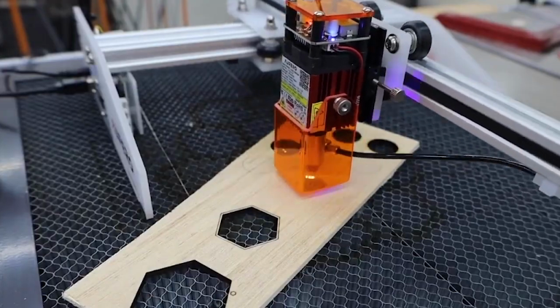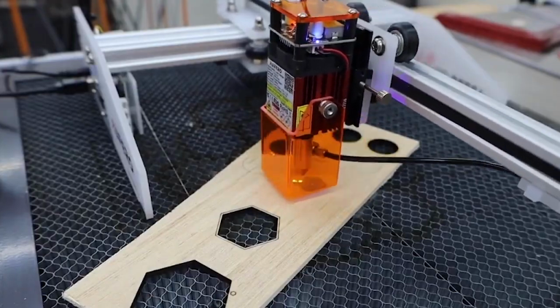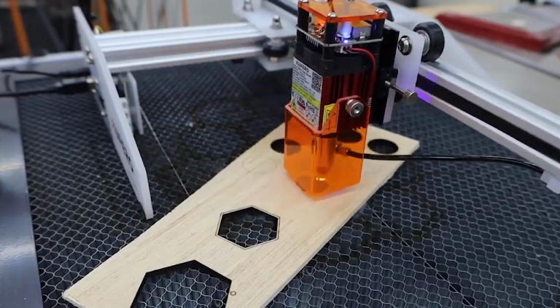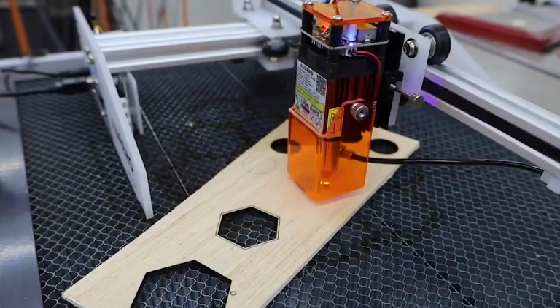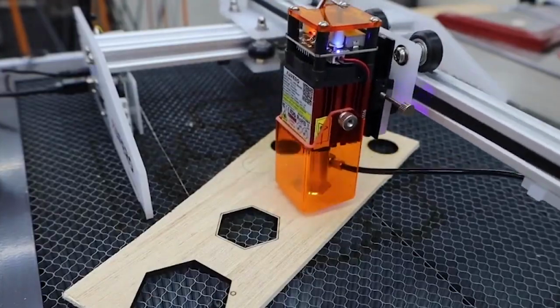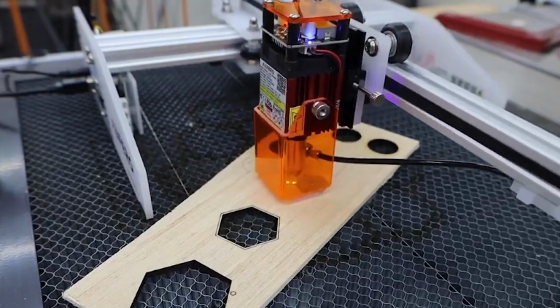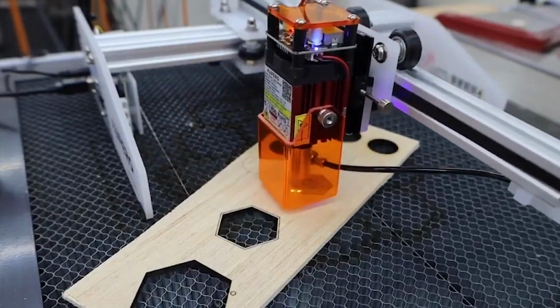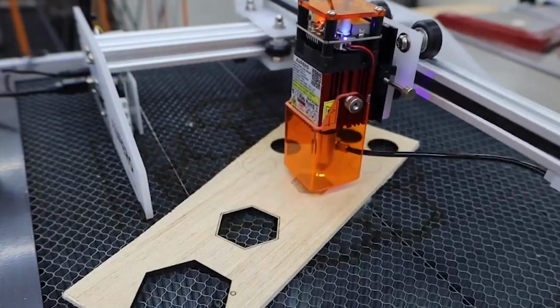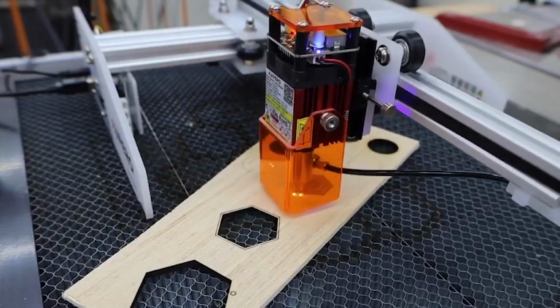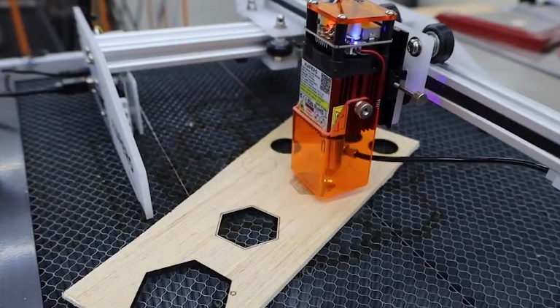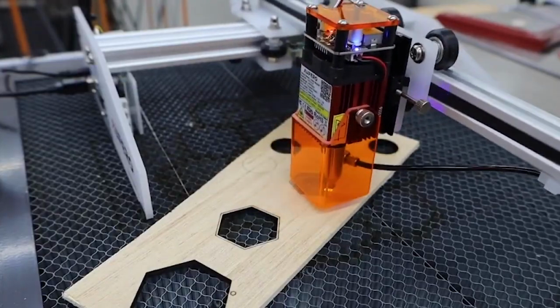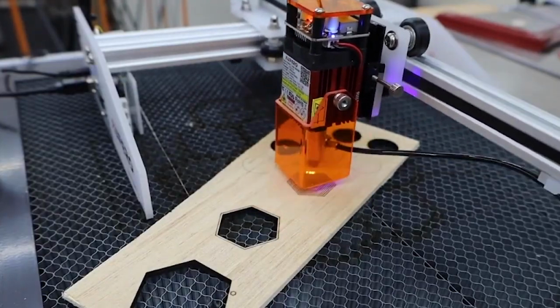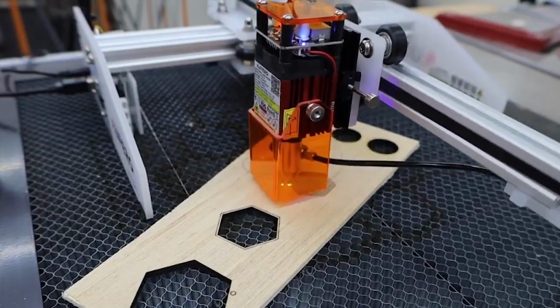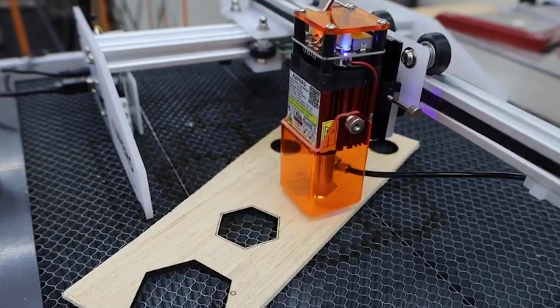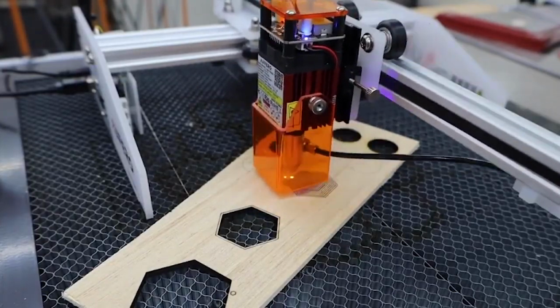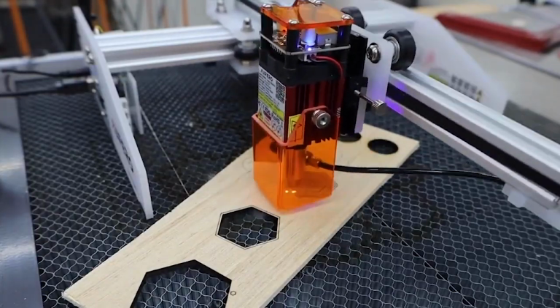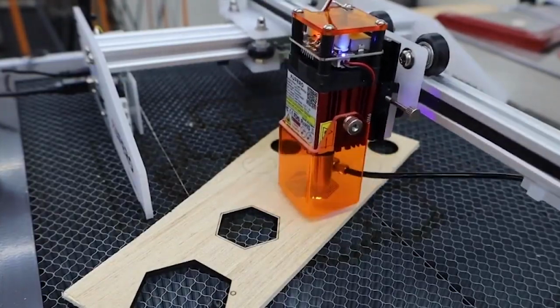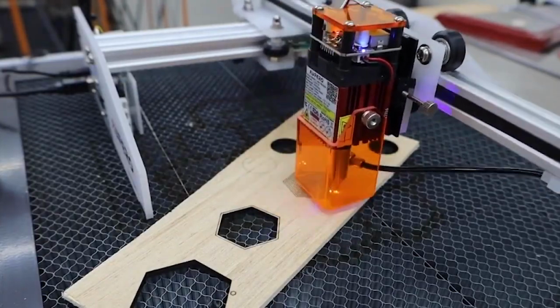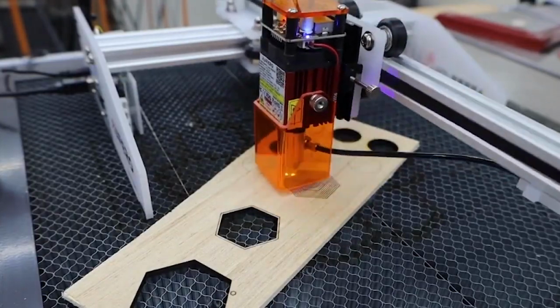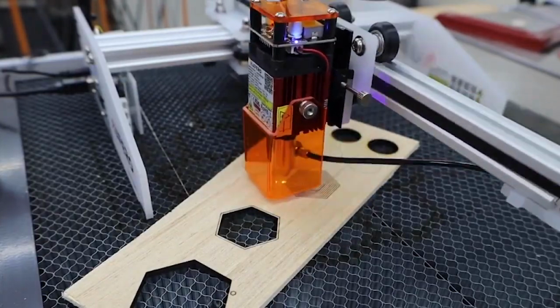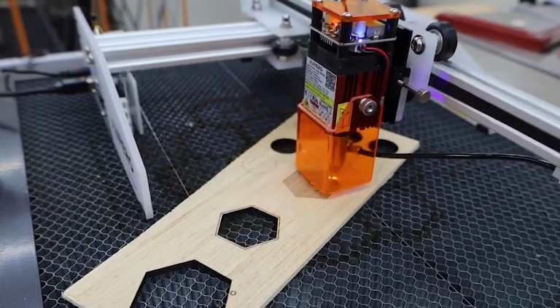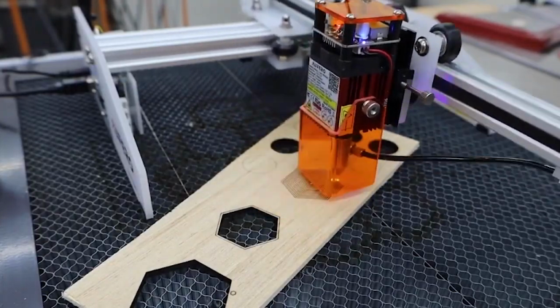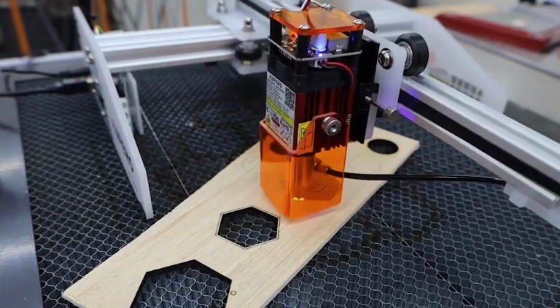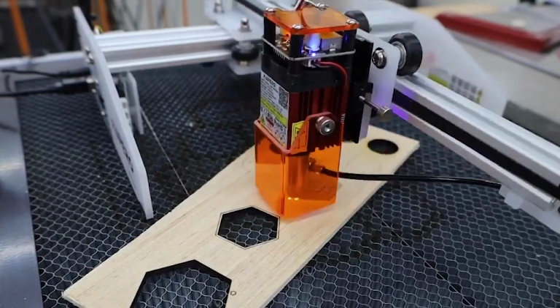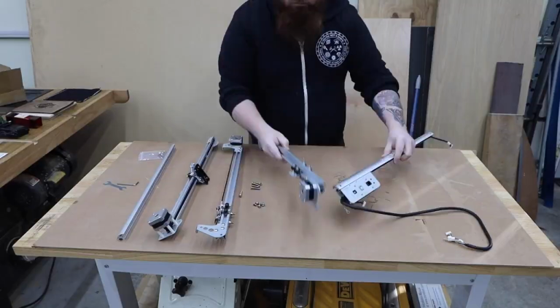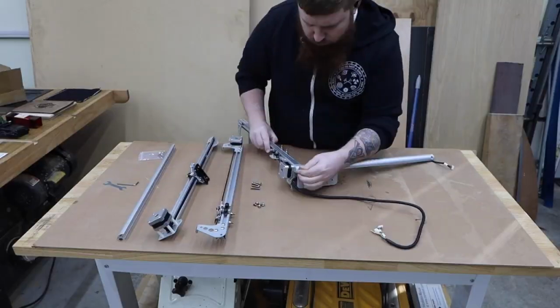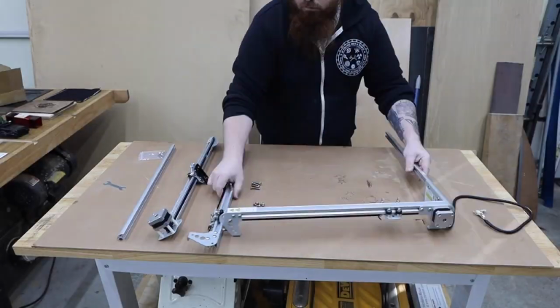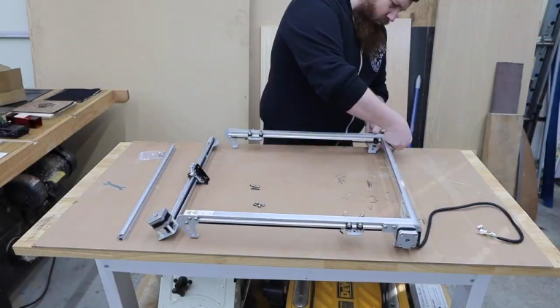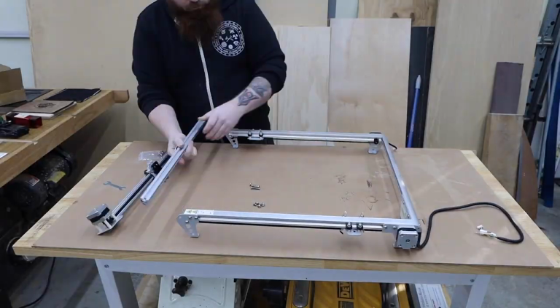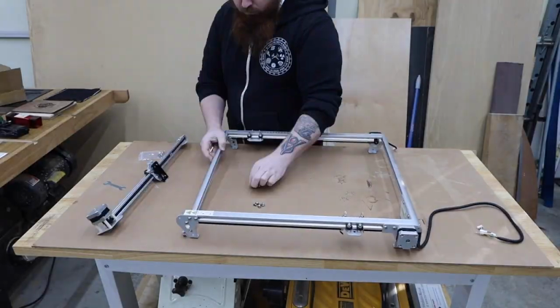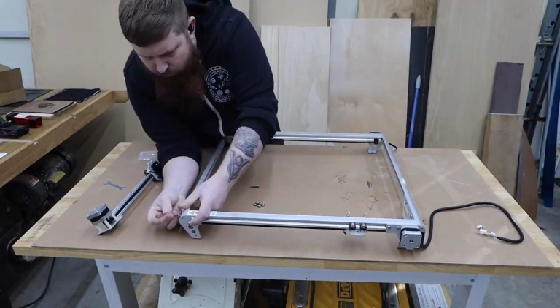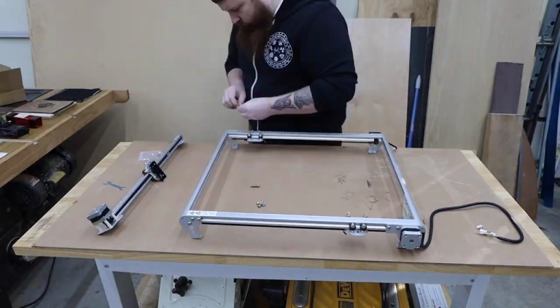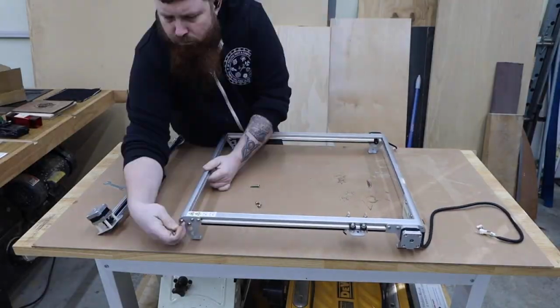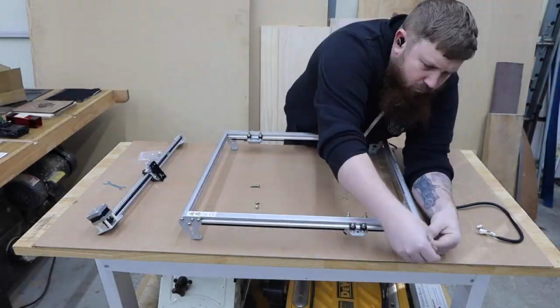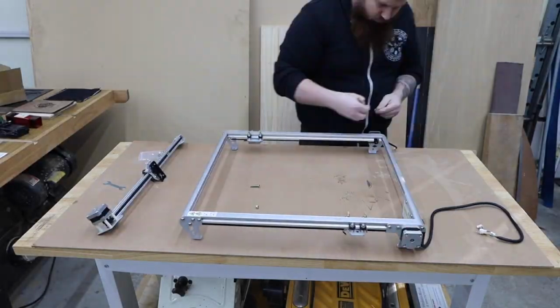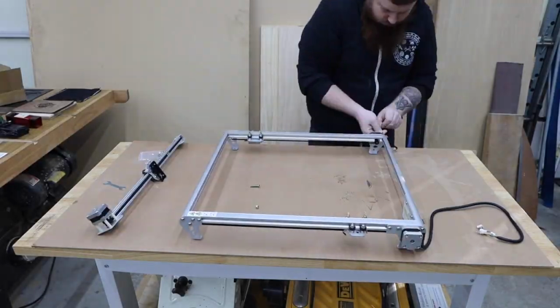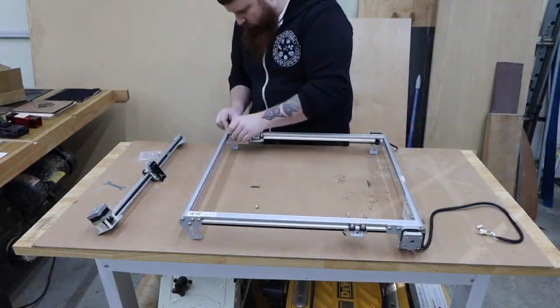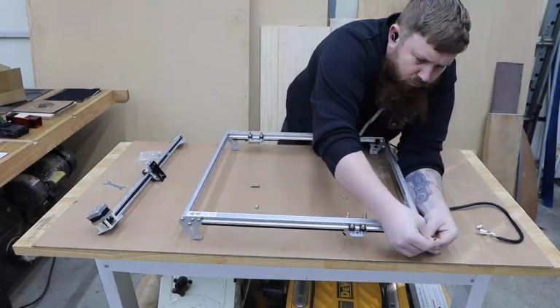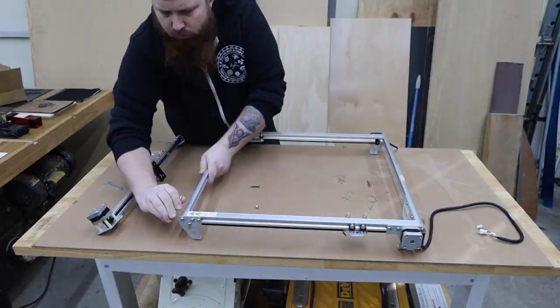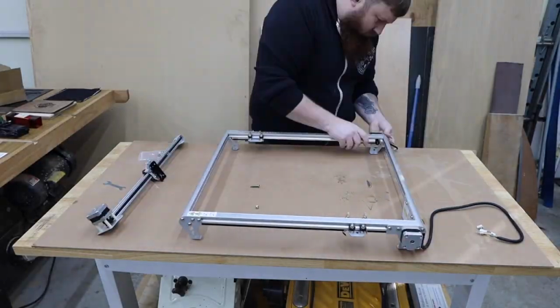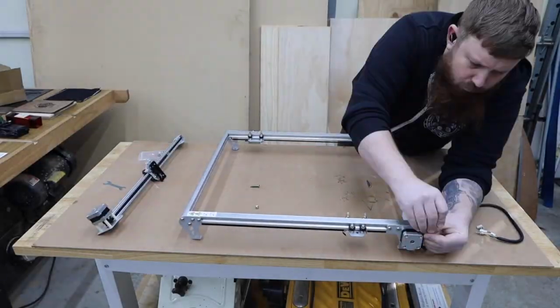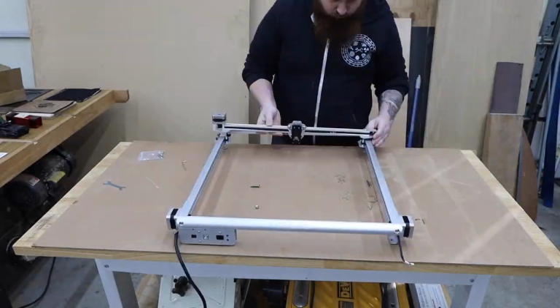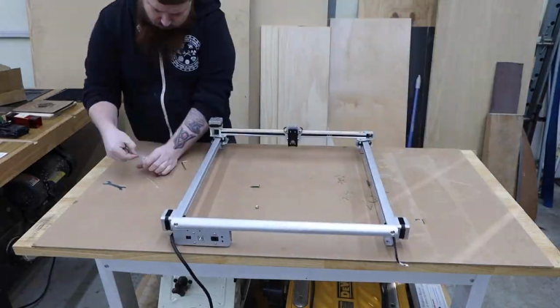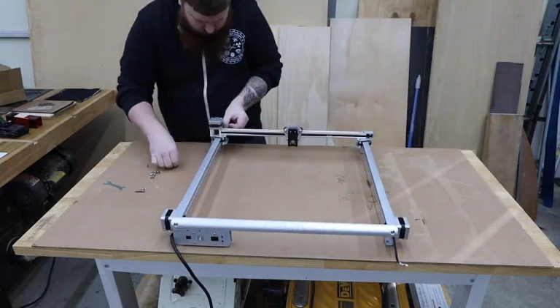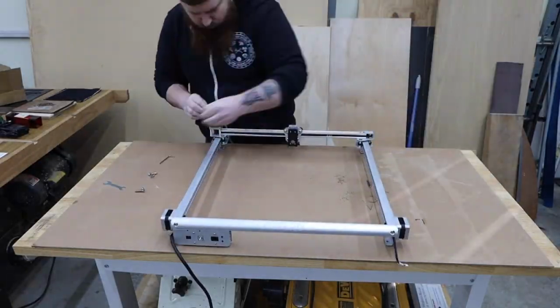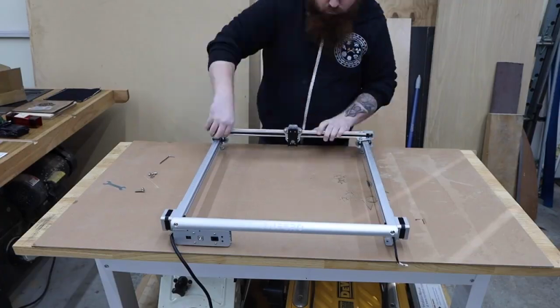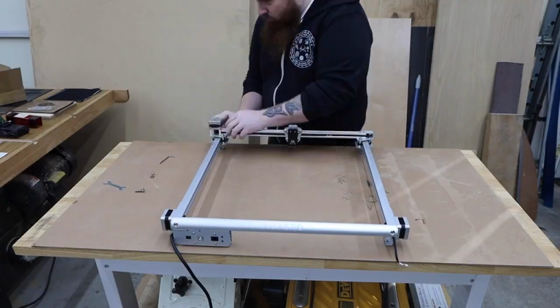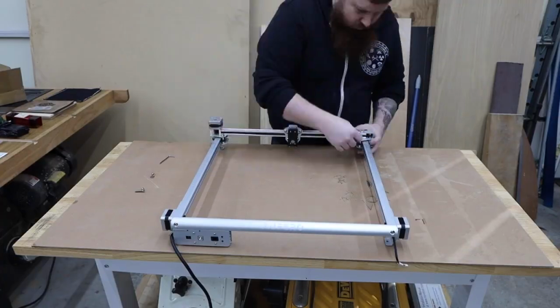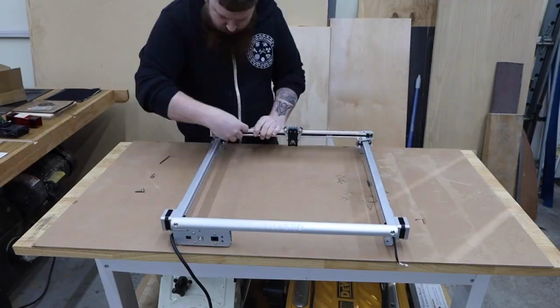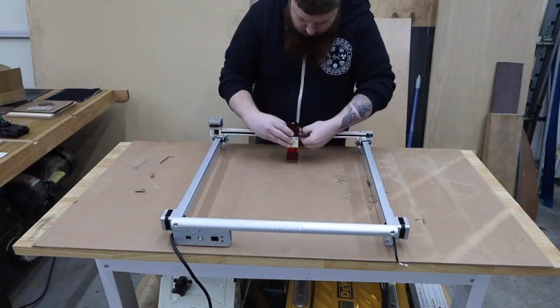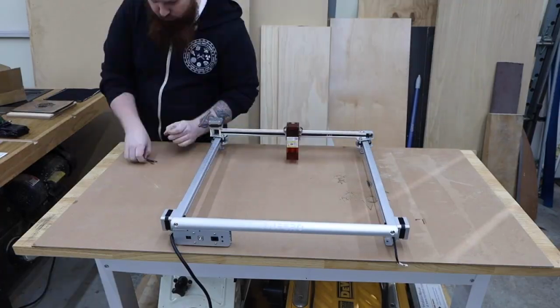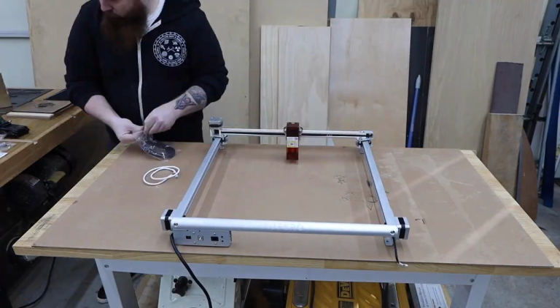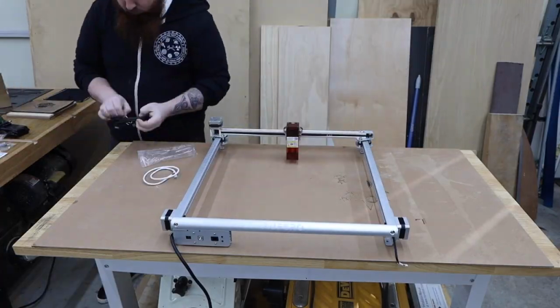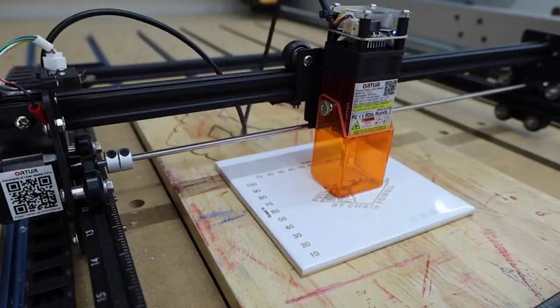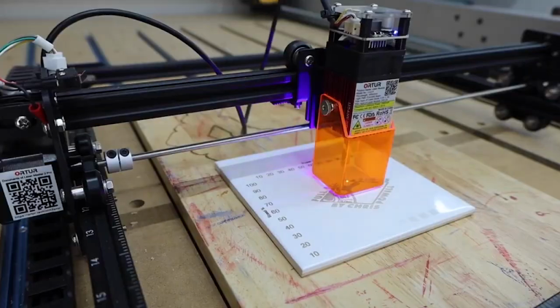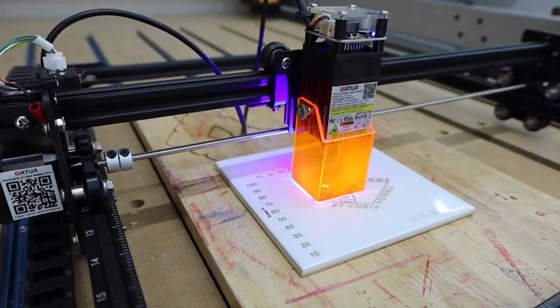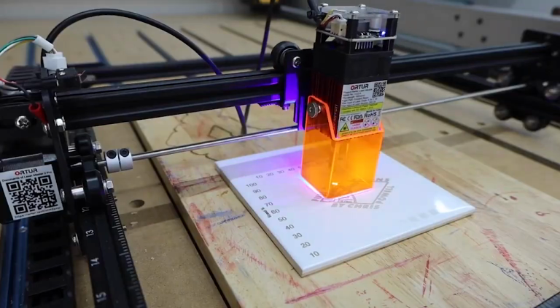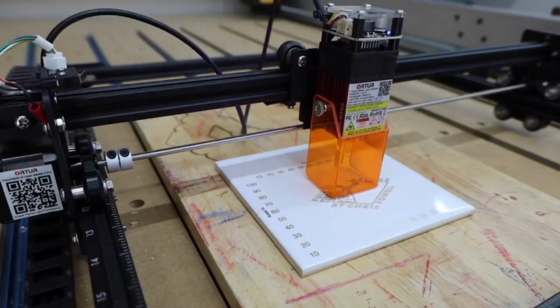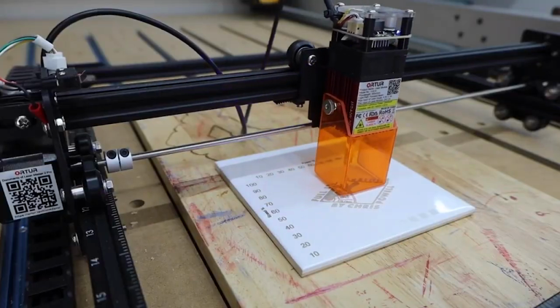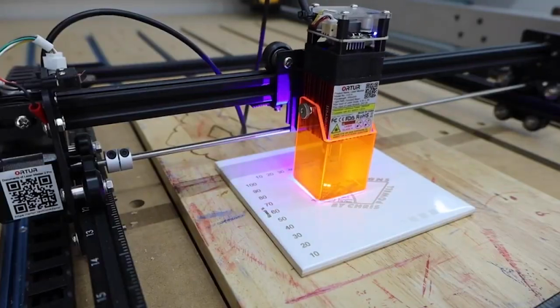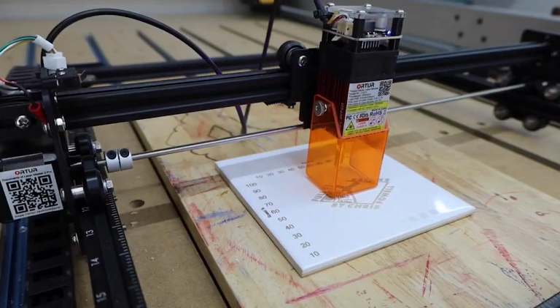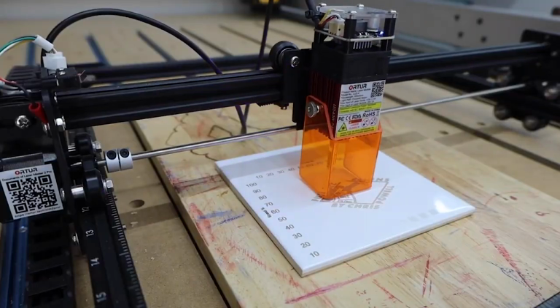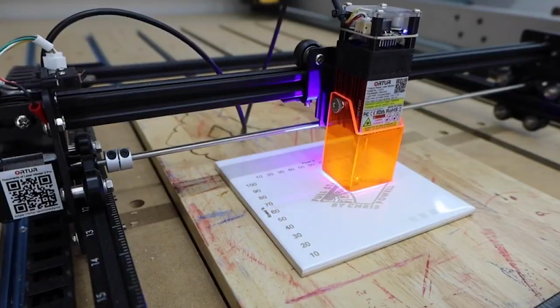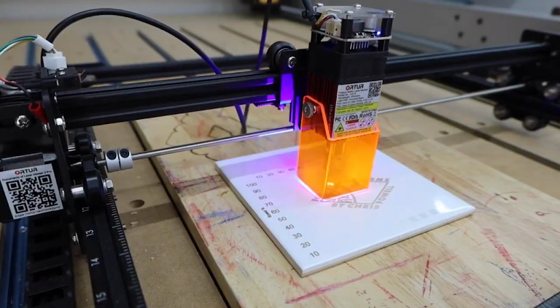If you've been researching what desktop laser engraver to buy, you've probably noticed that the amount of options available is a little overwhelming.